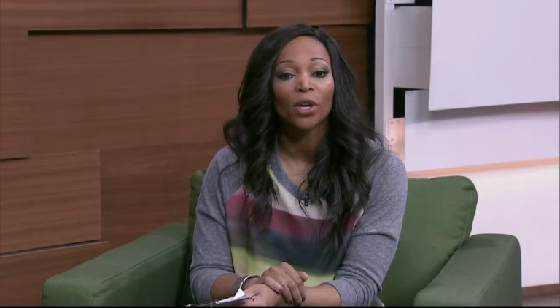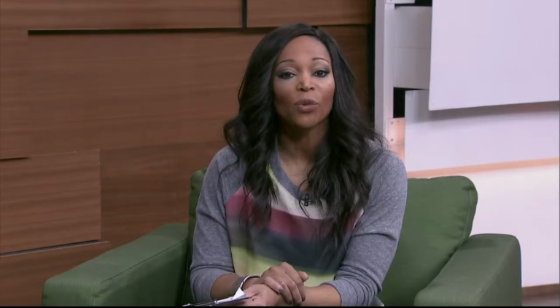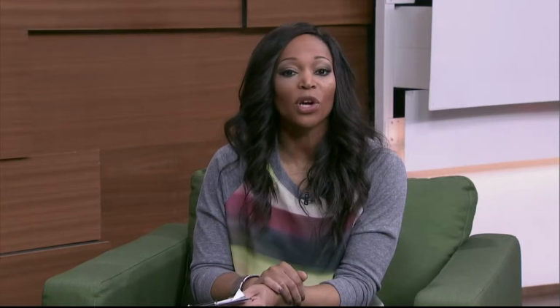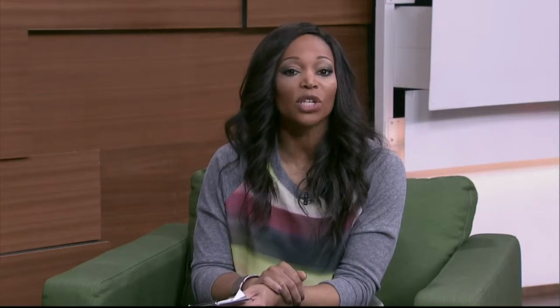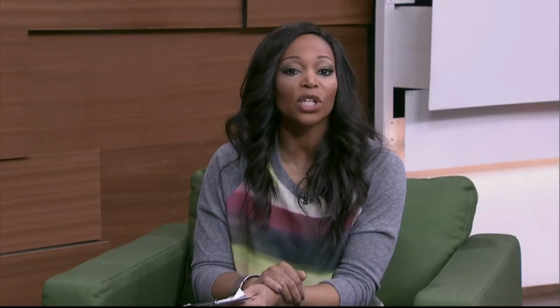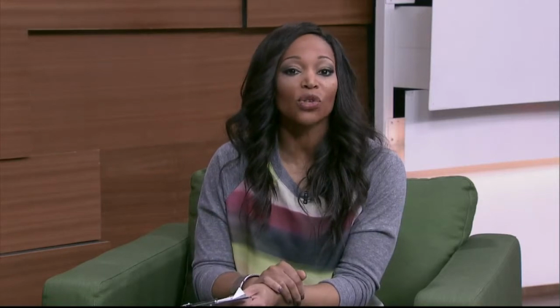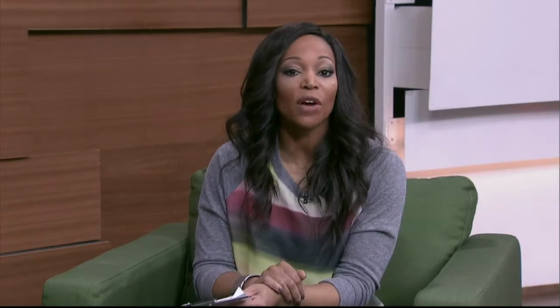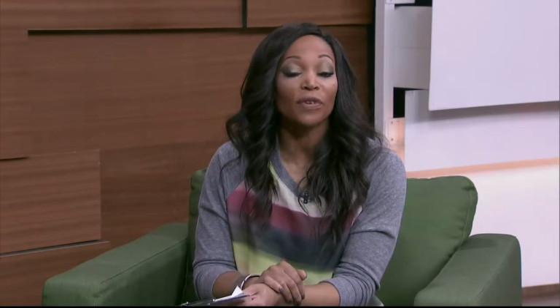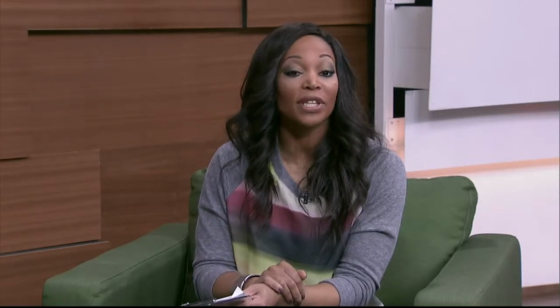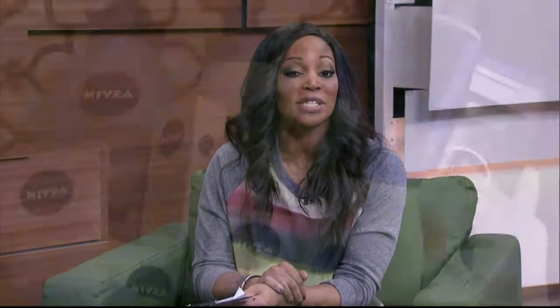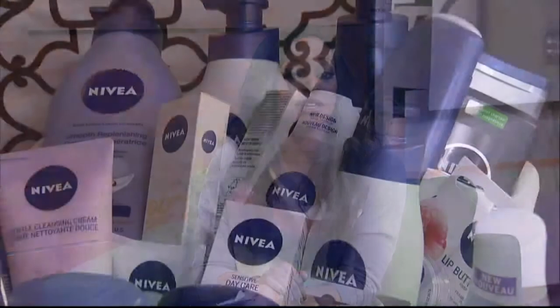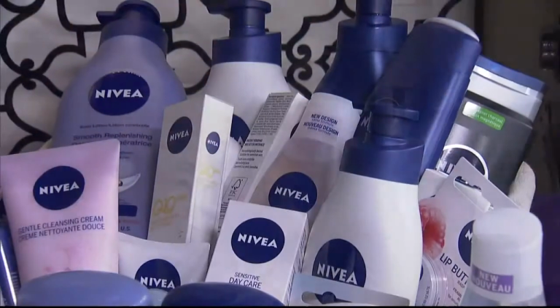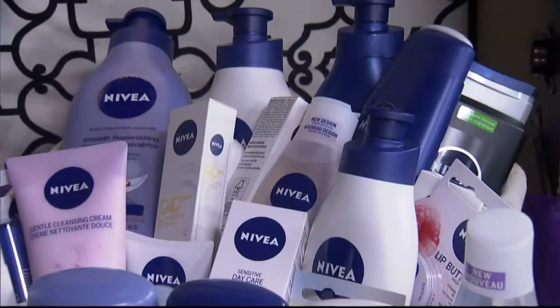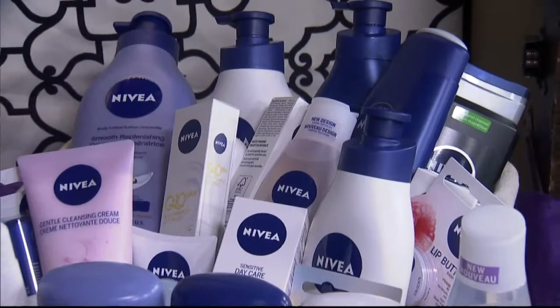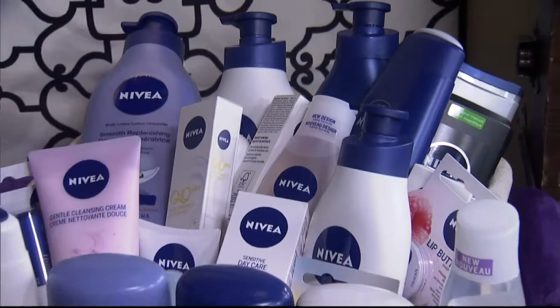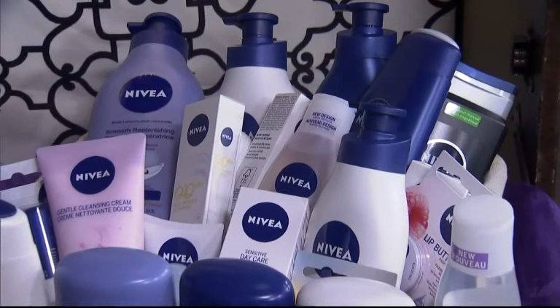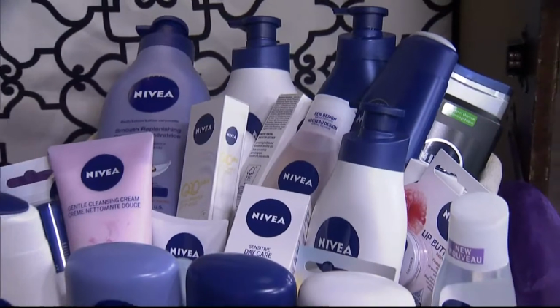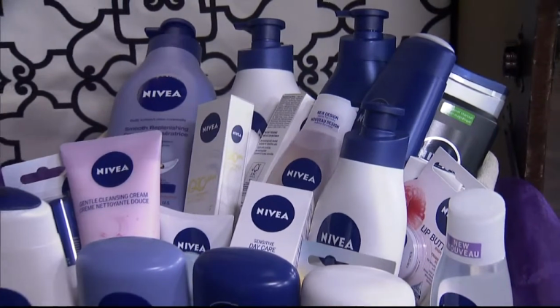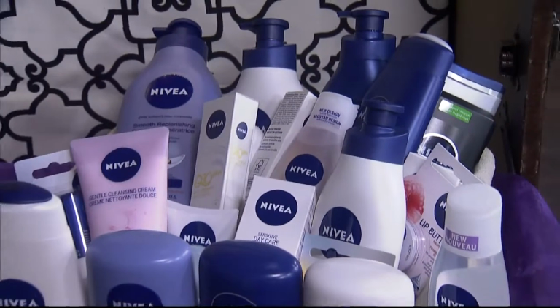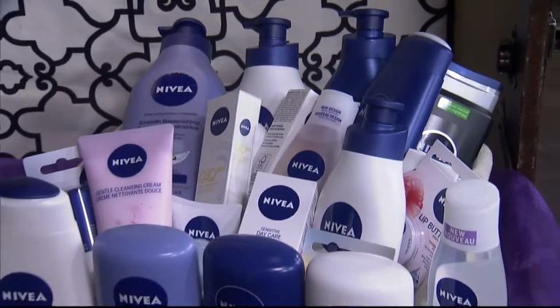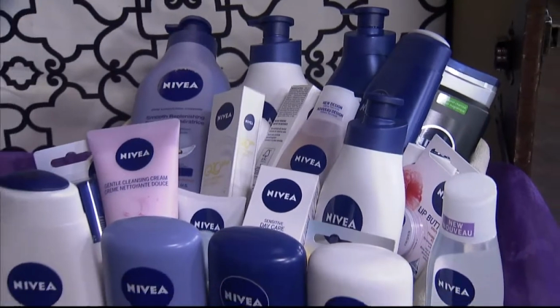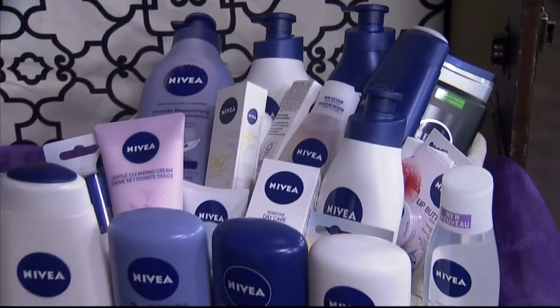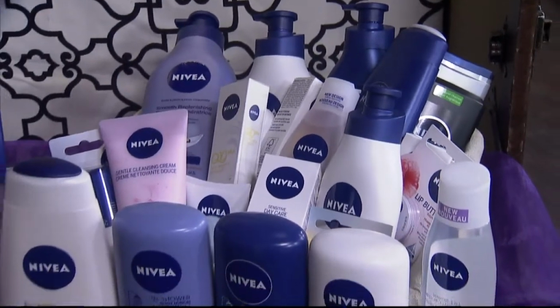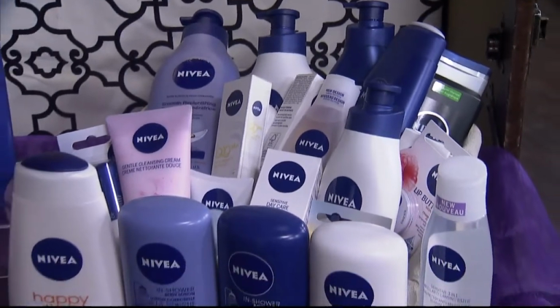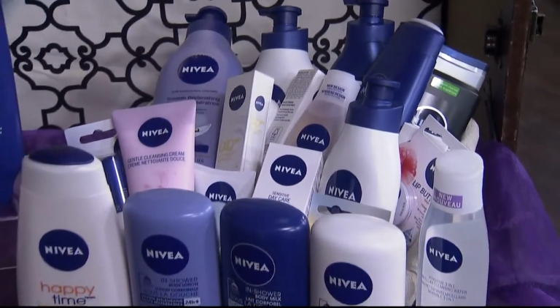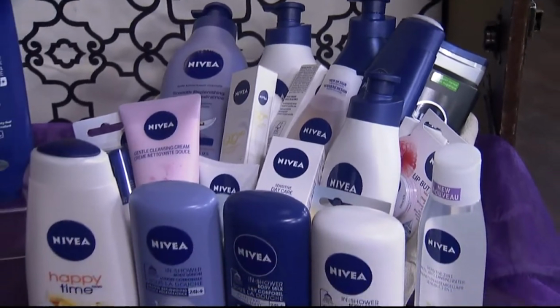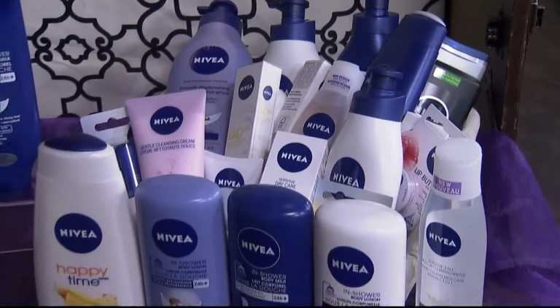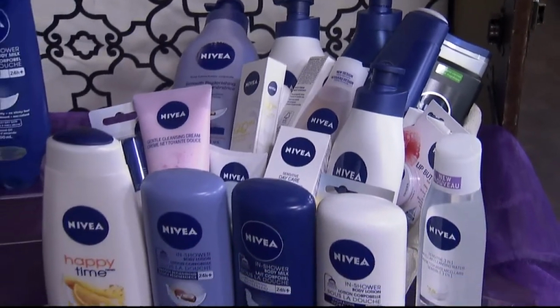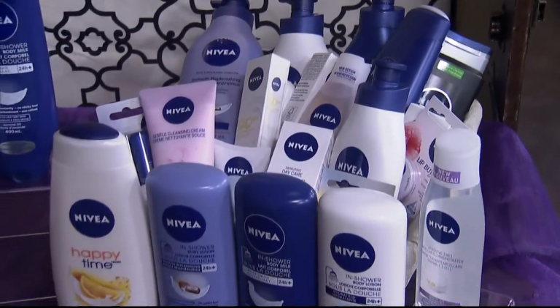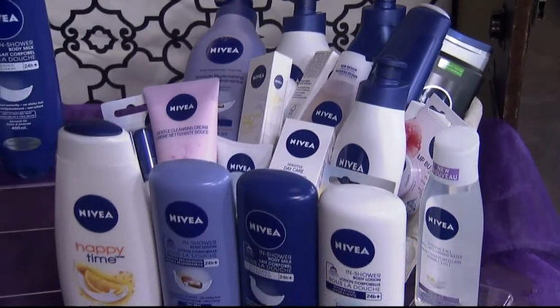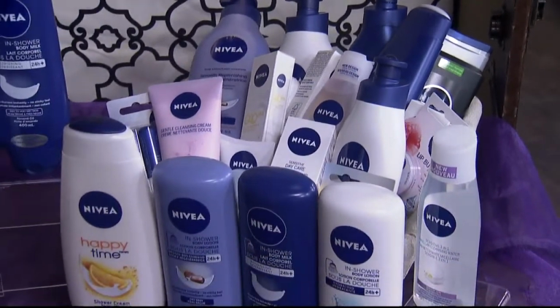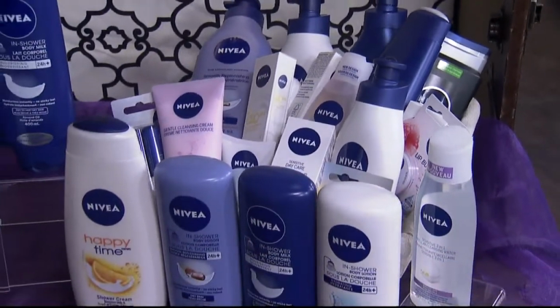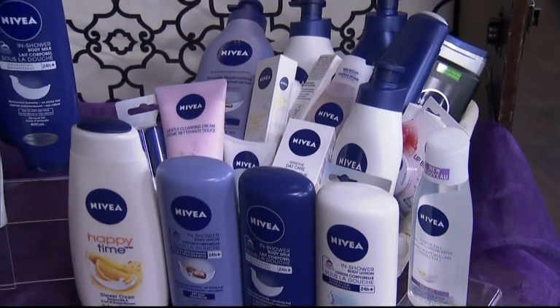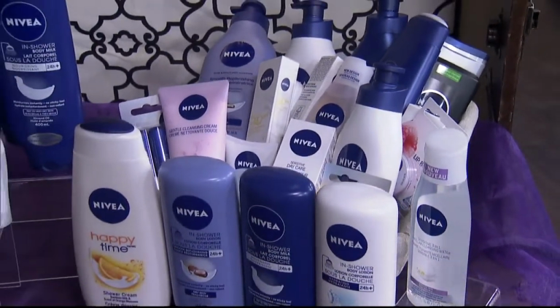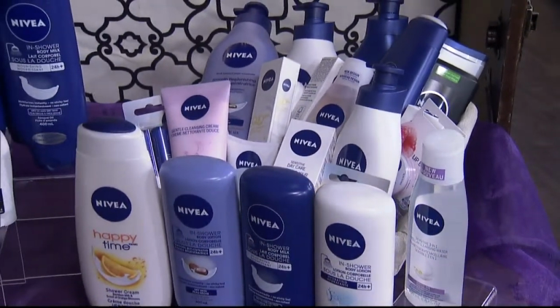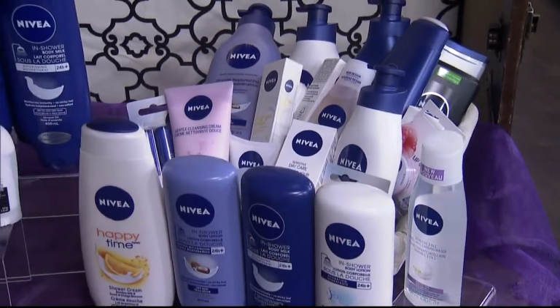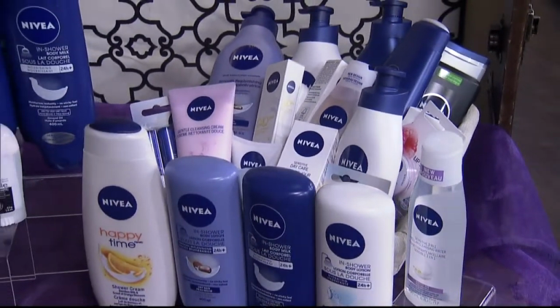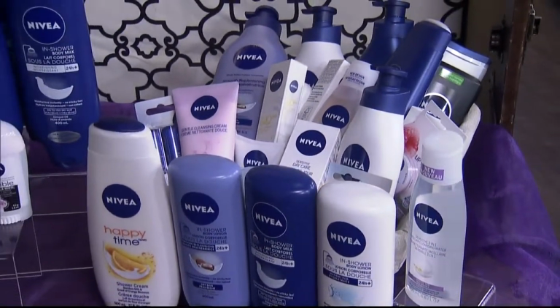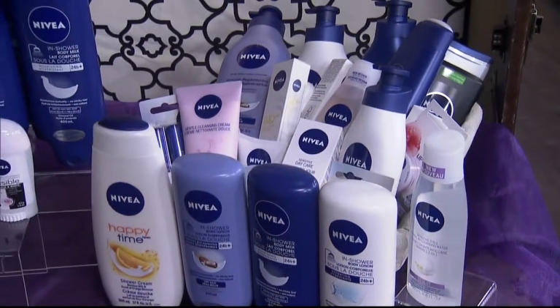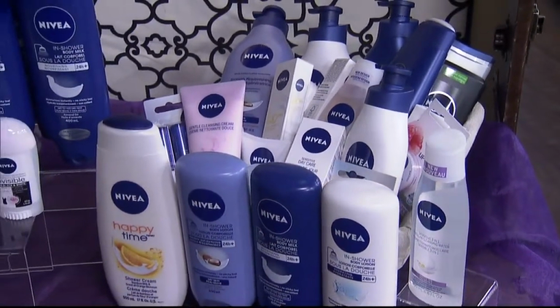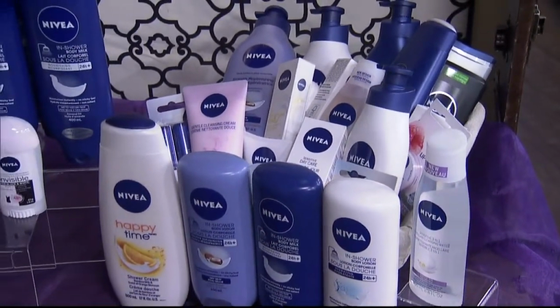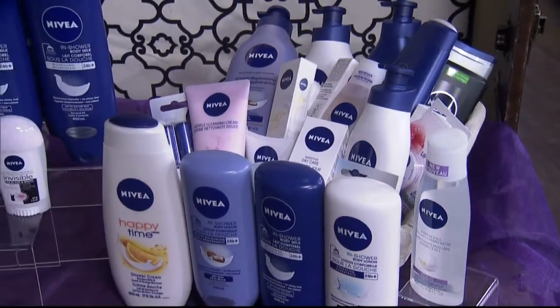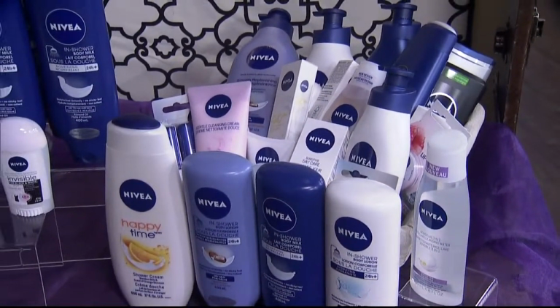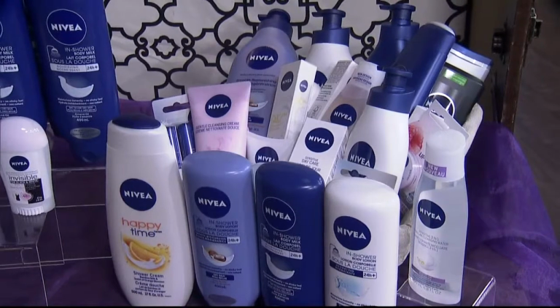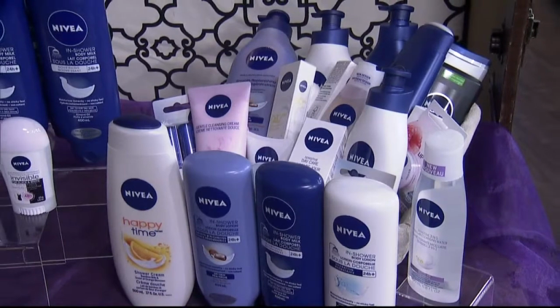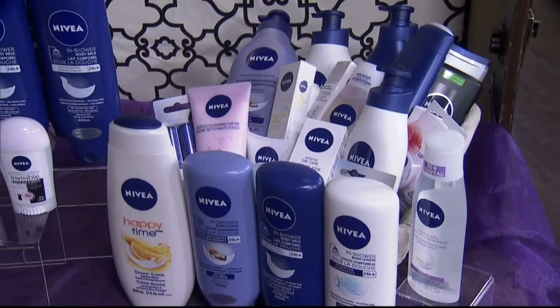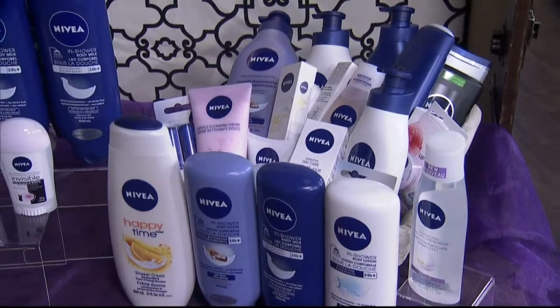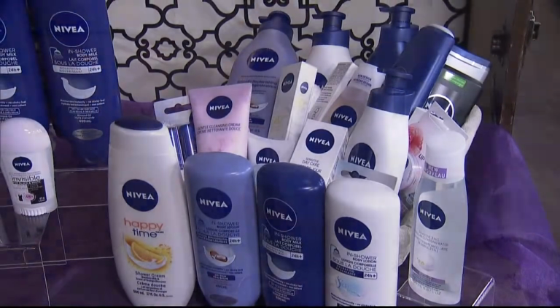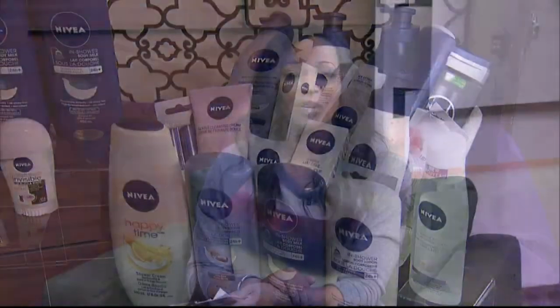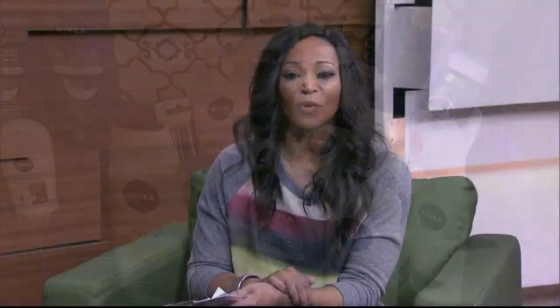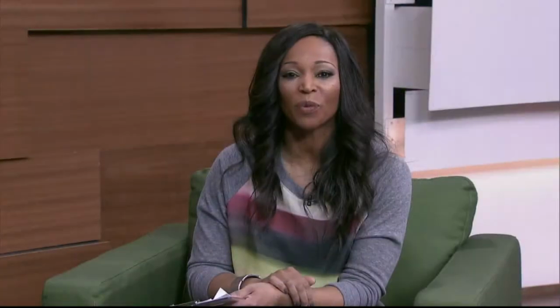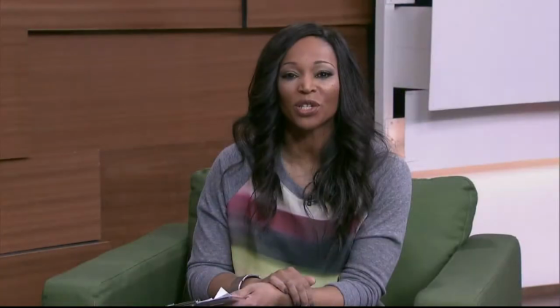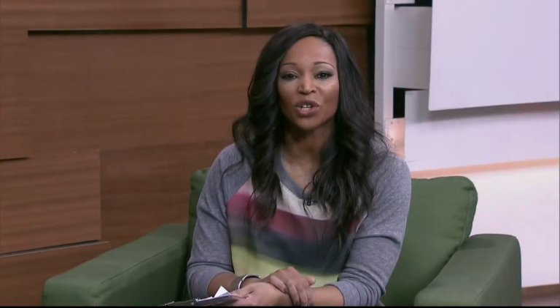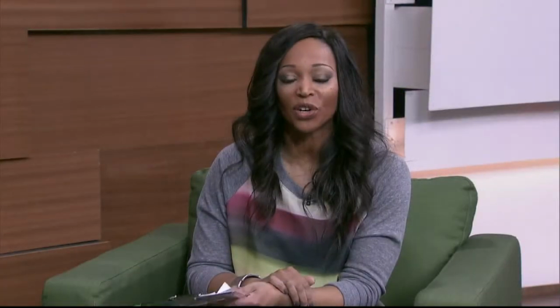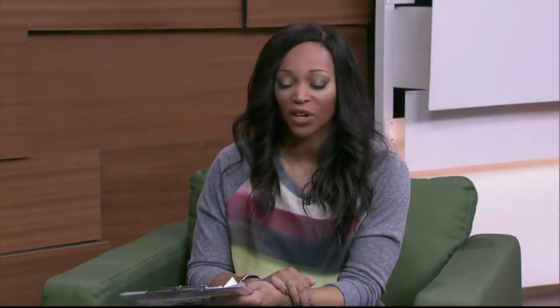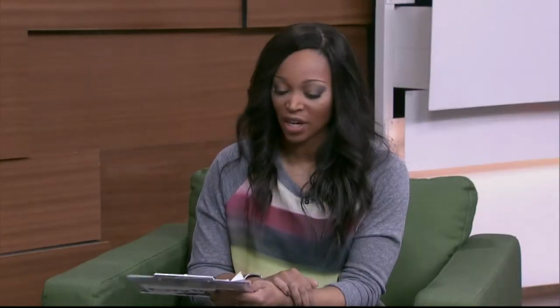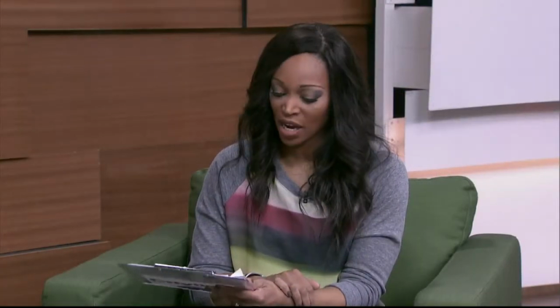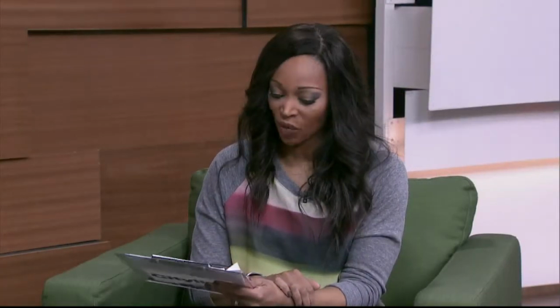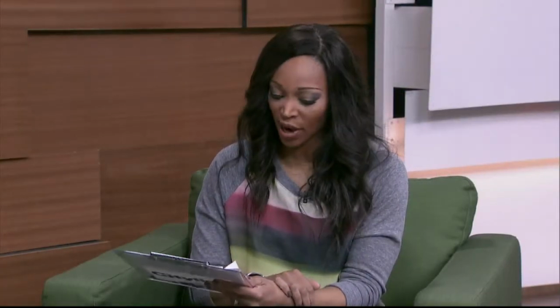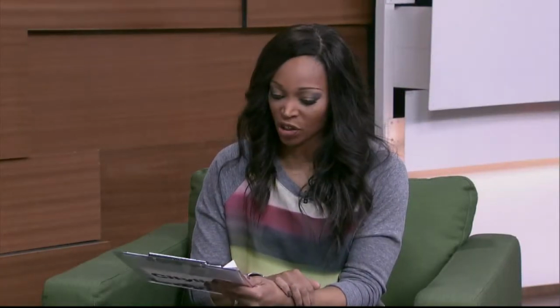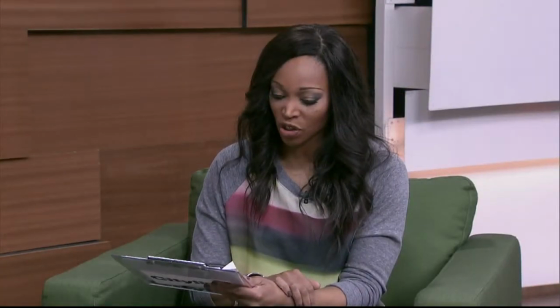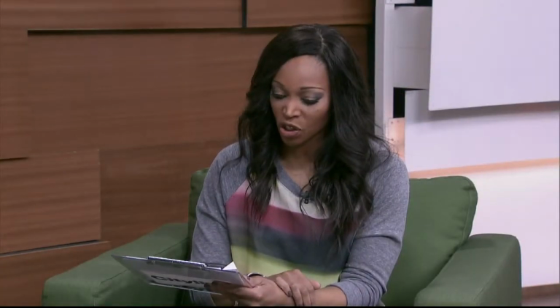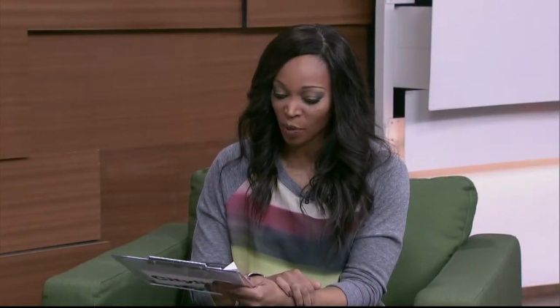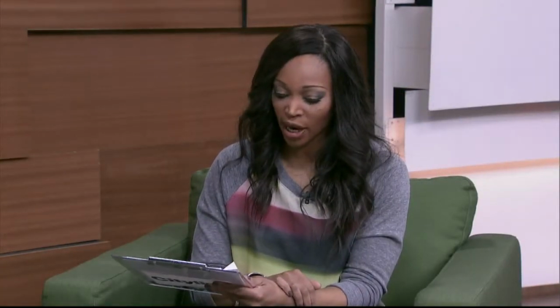We're also going to draw for this Nivea prize pack after the show as well. Lots of great products there to keep your skin looking good for winter, right into the spring.